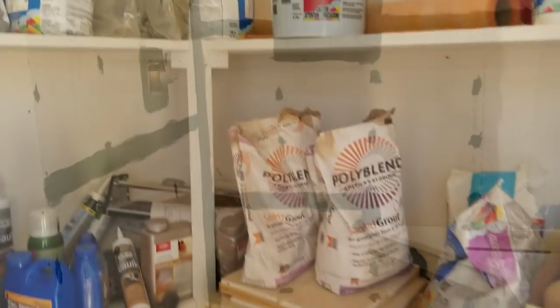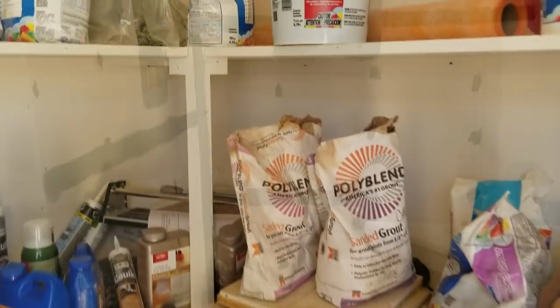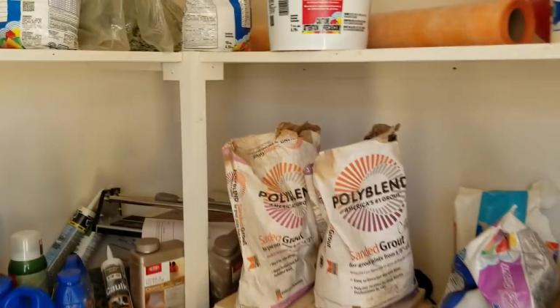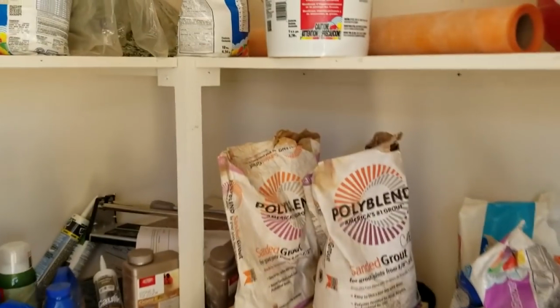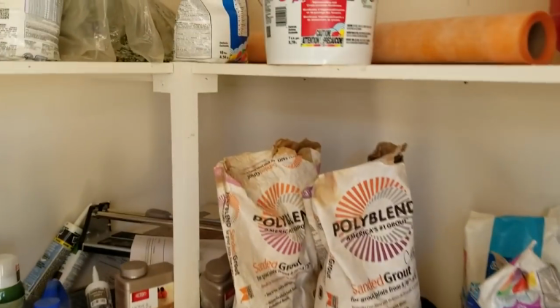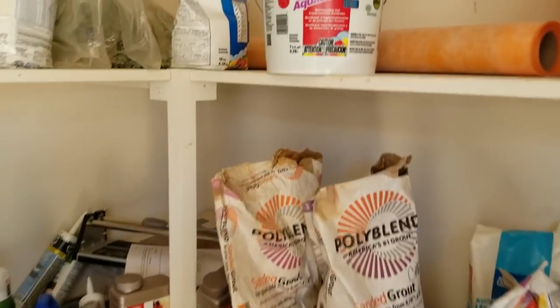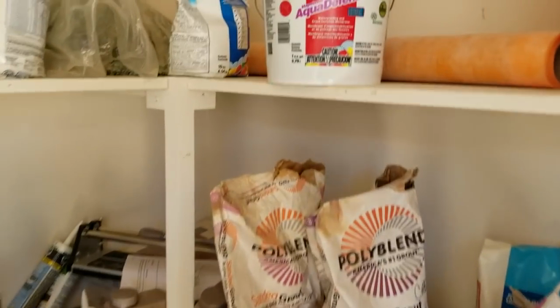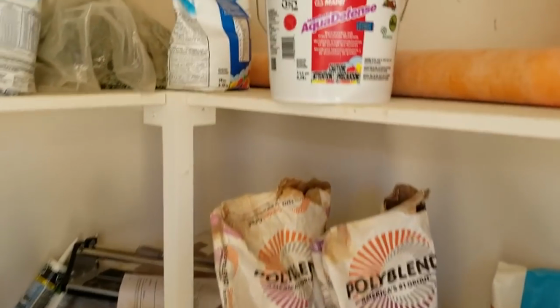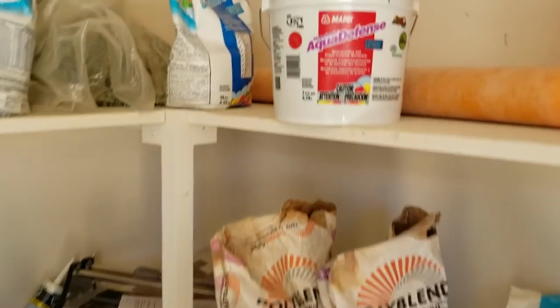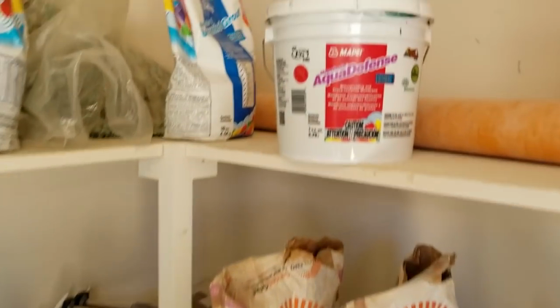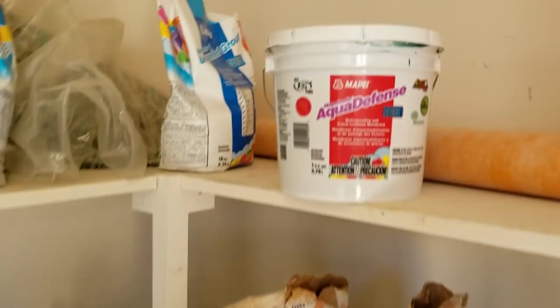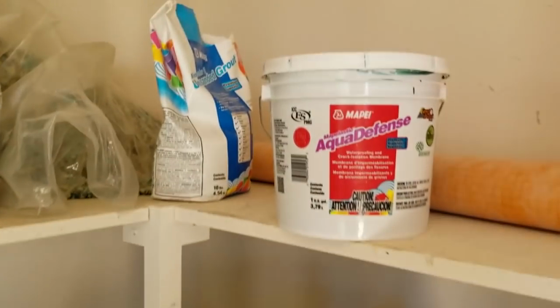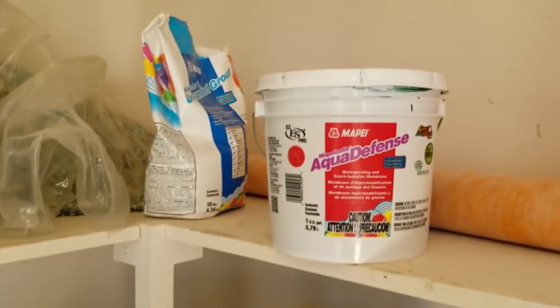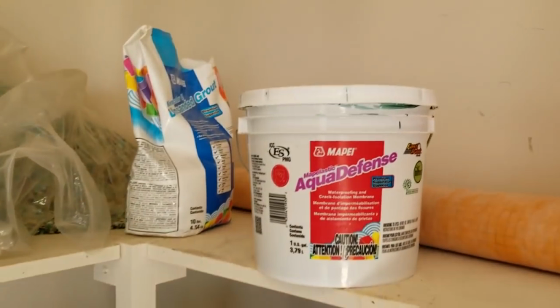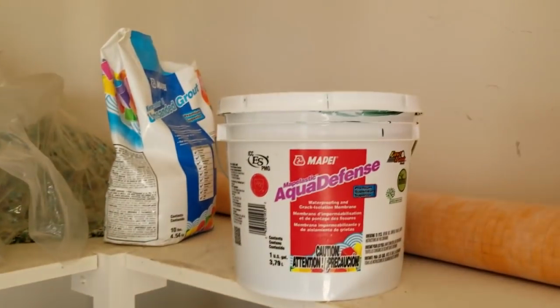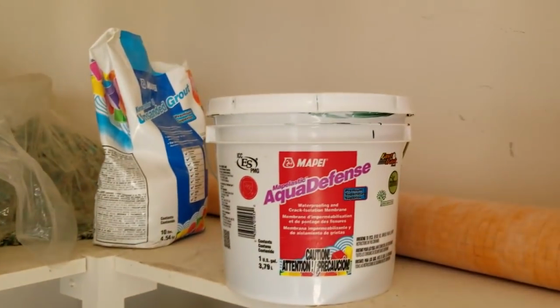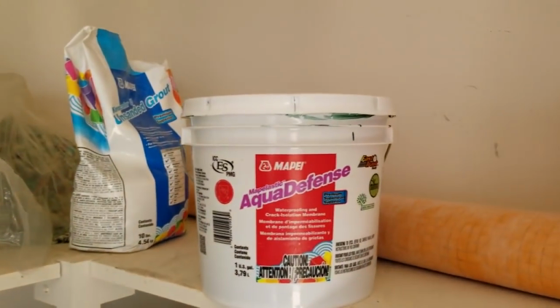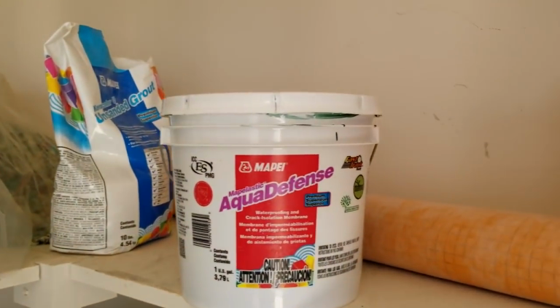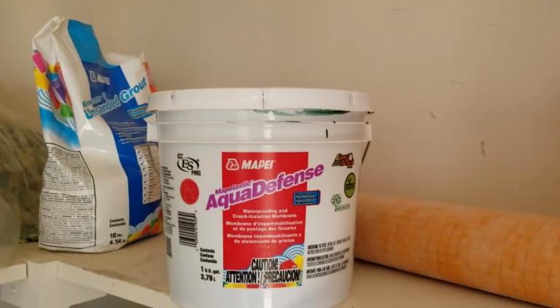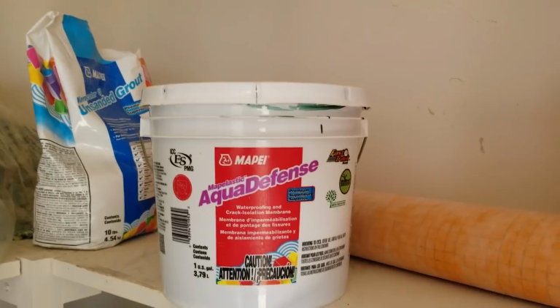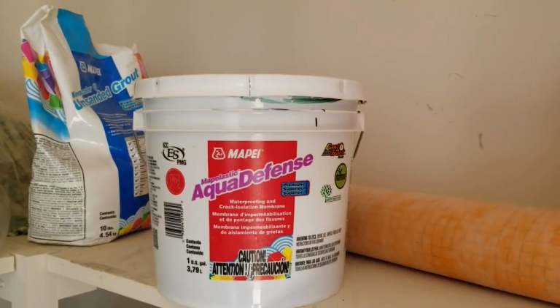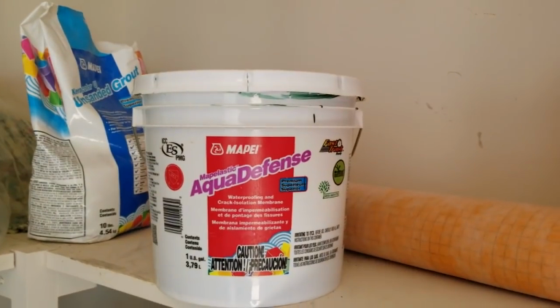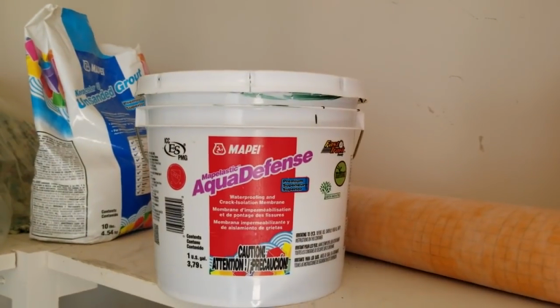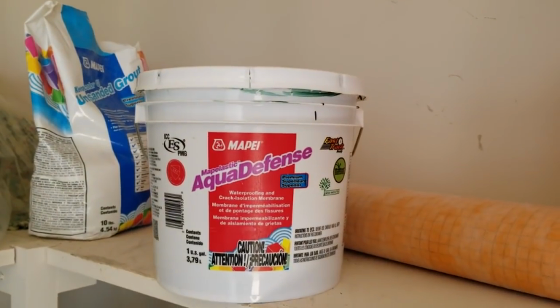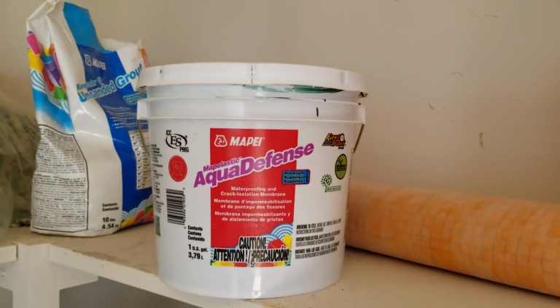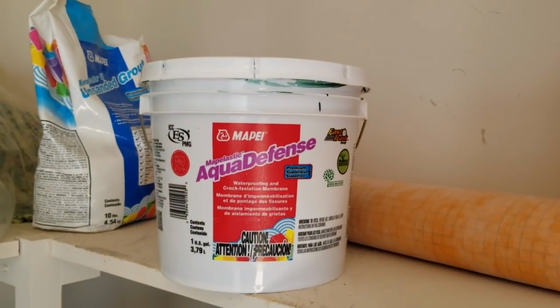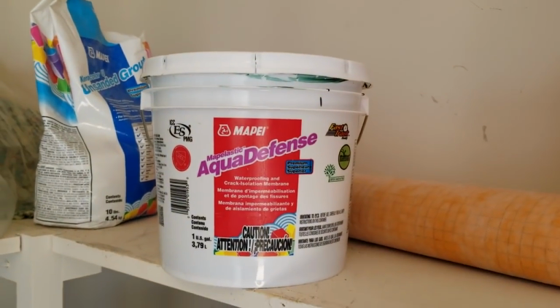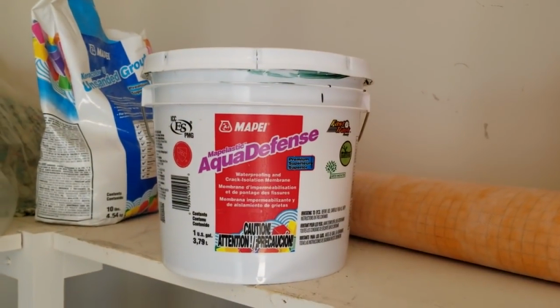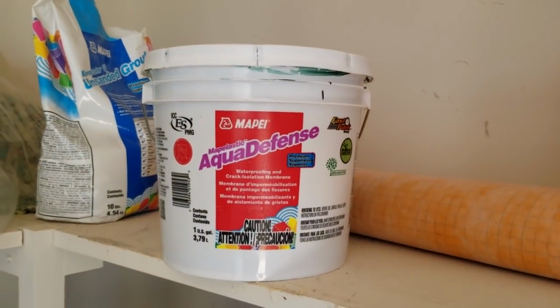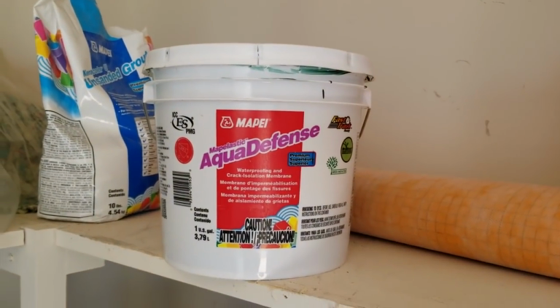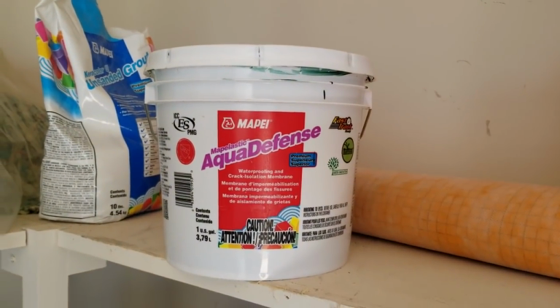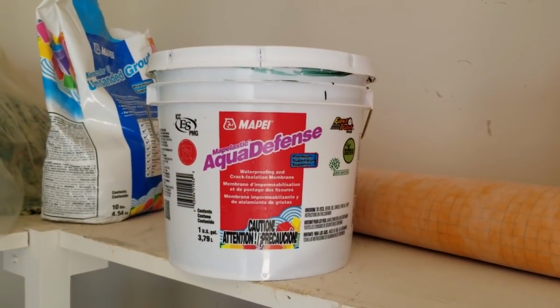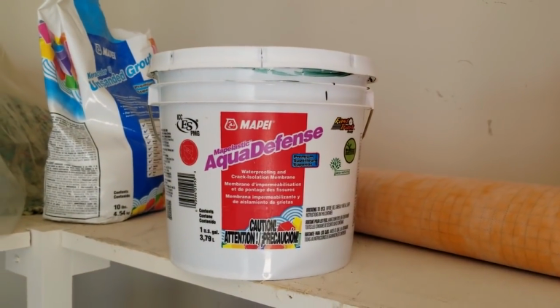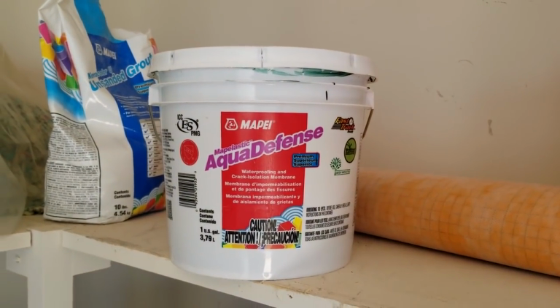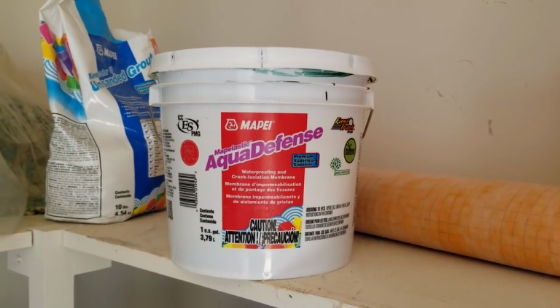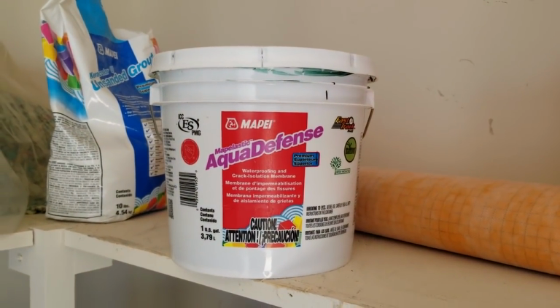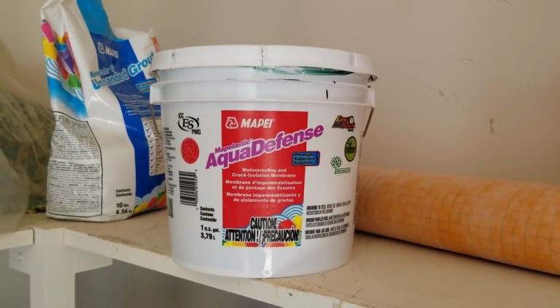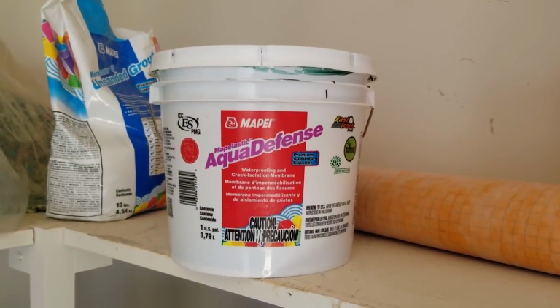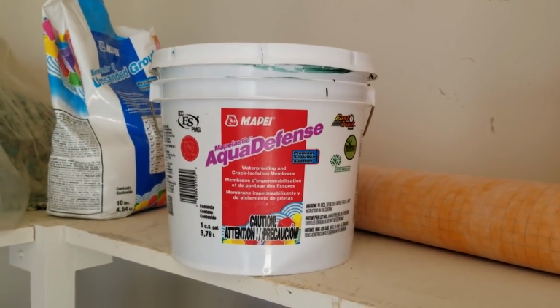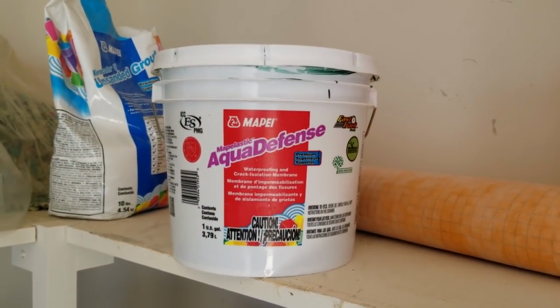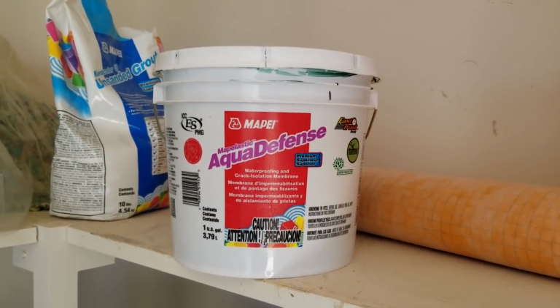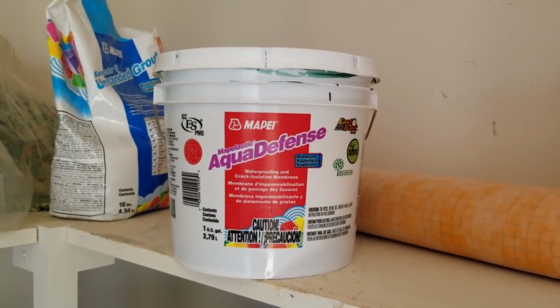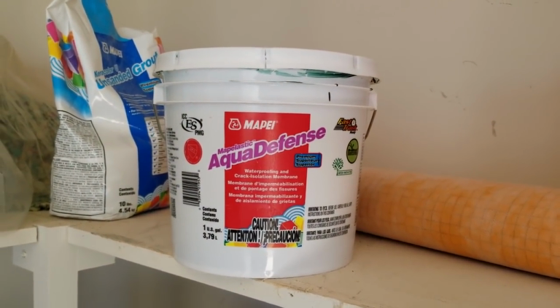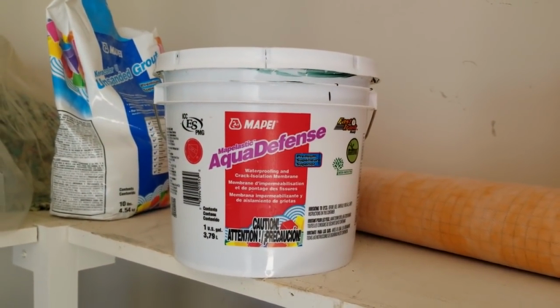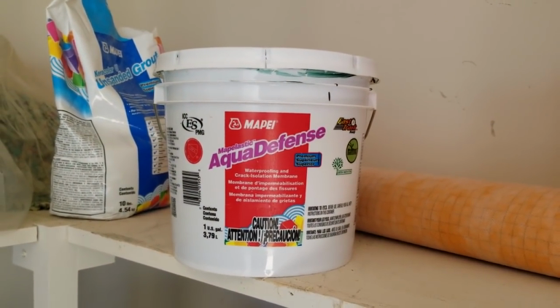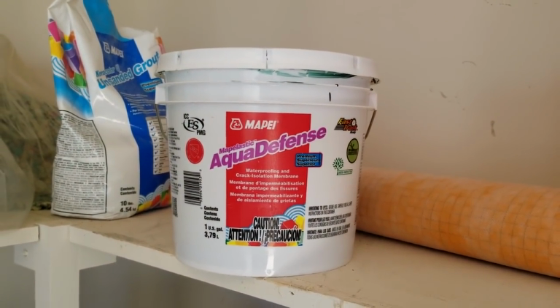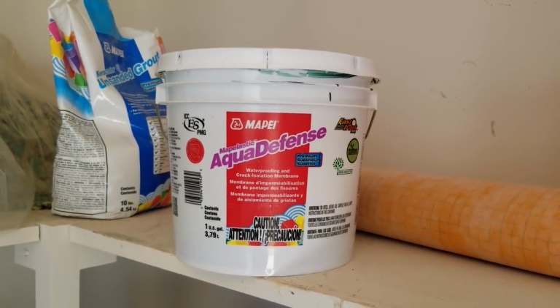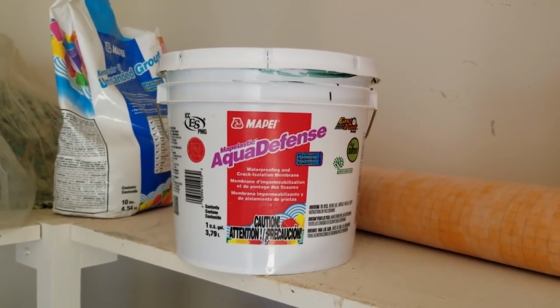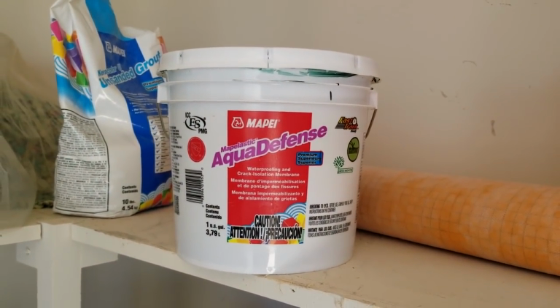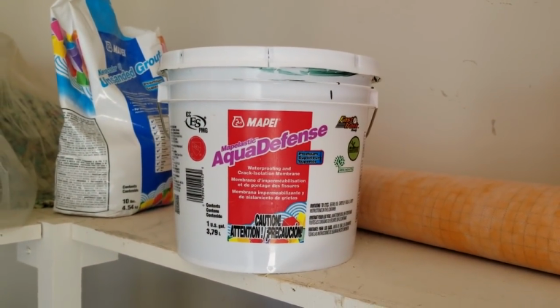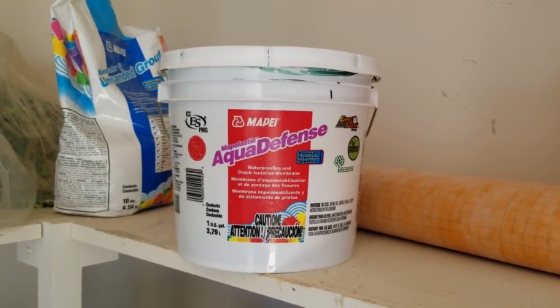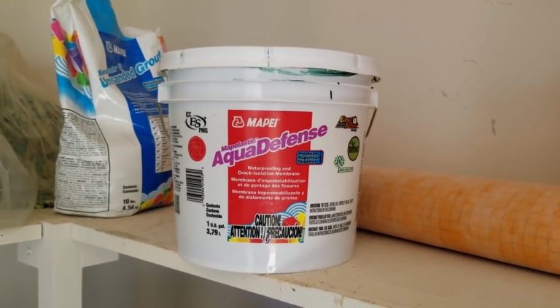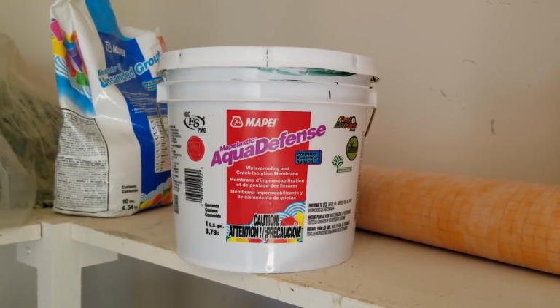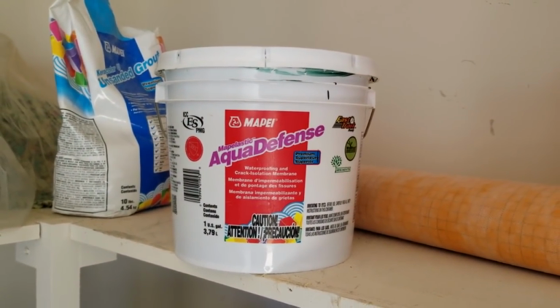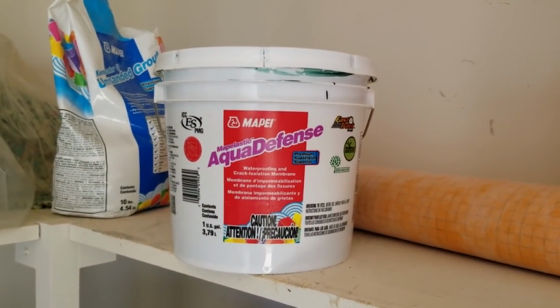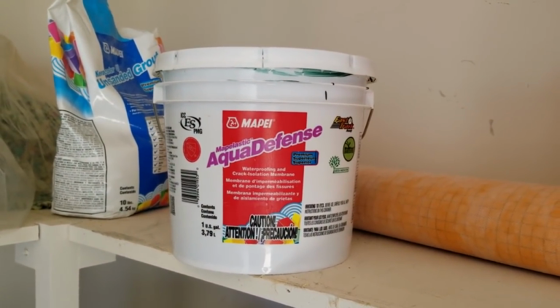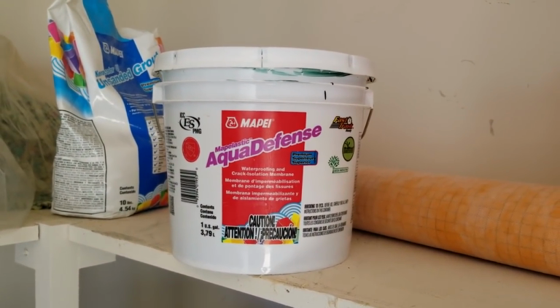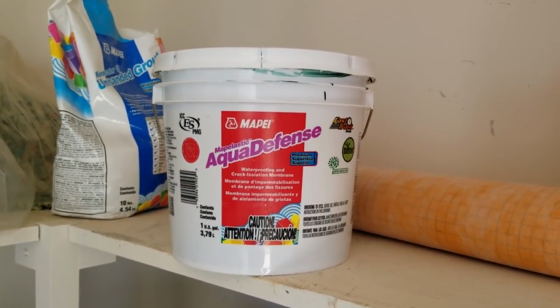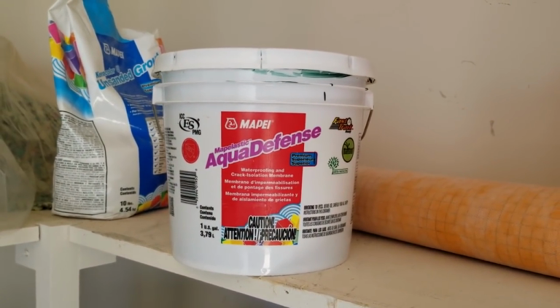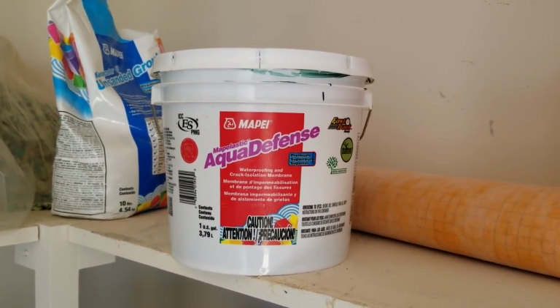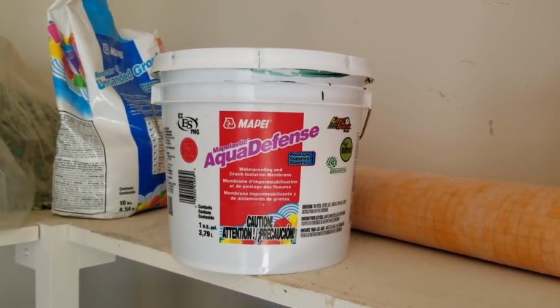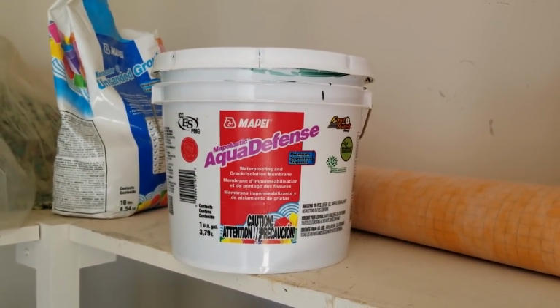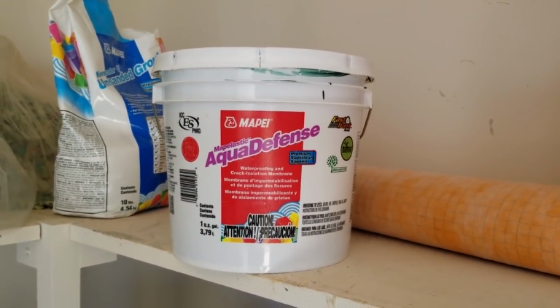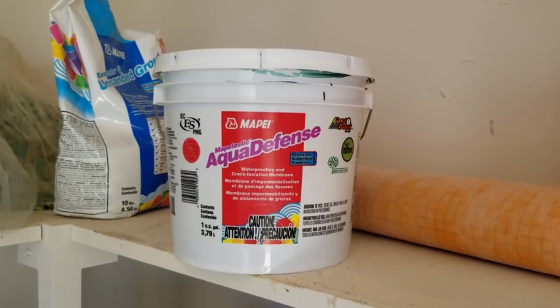Here's the product that I typically use. There are a number of other manufacturers of brush-on membranes, and I've found all the ones that I use to be good quality.